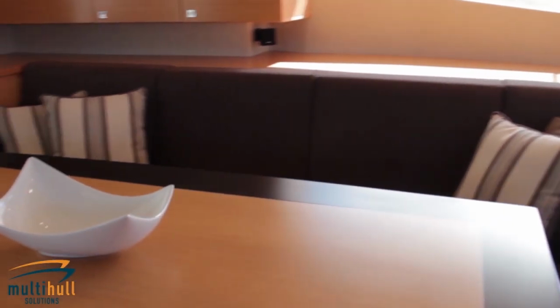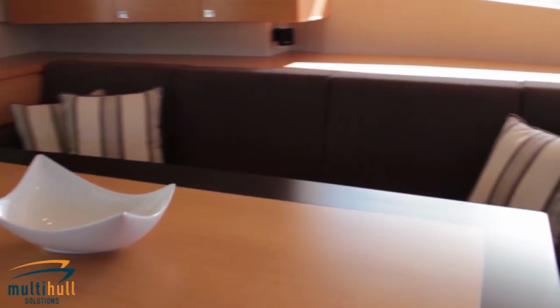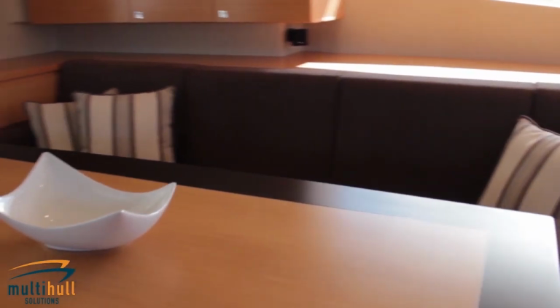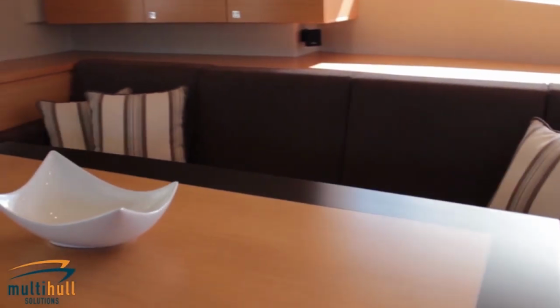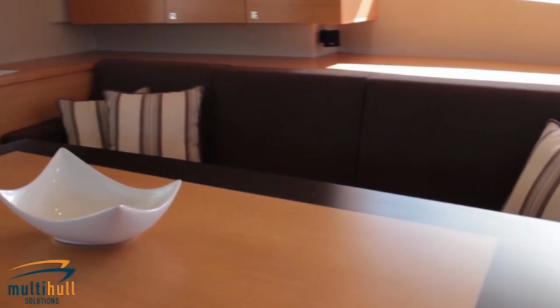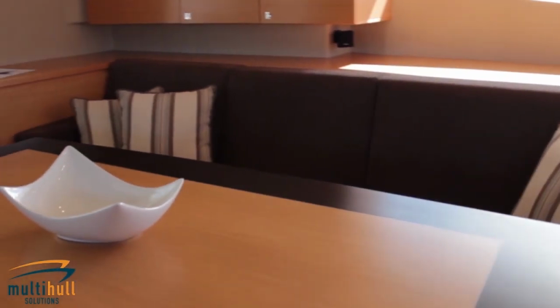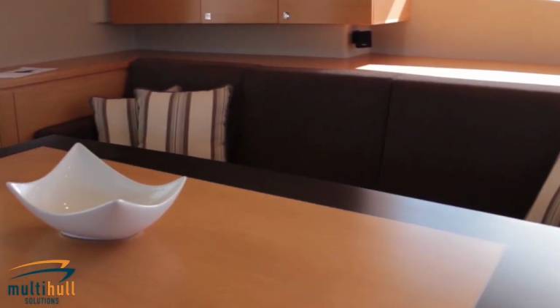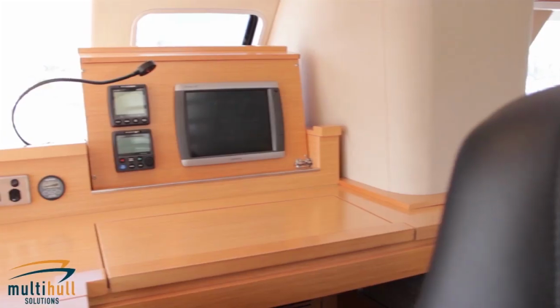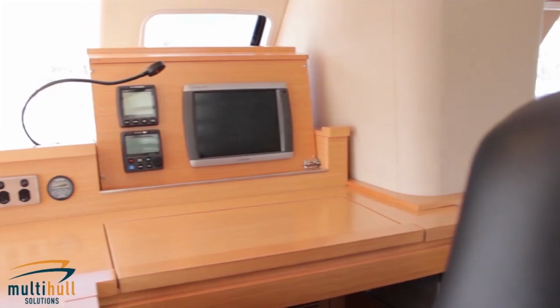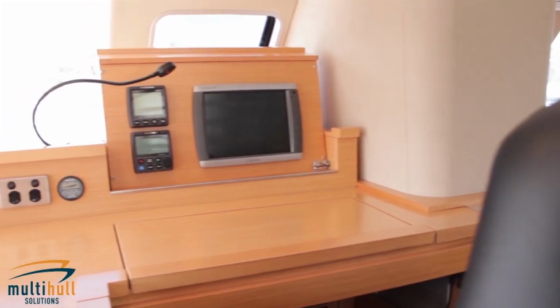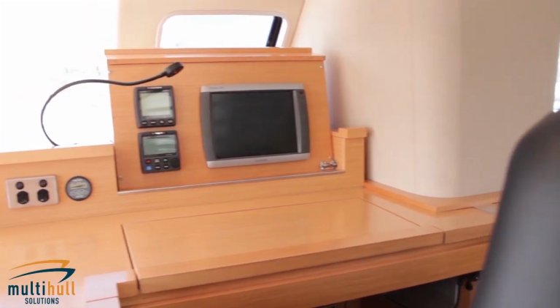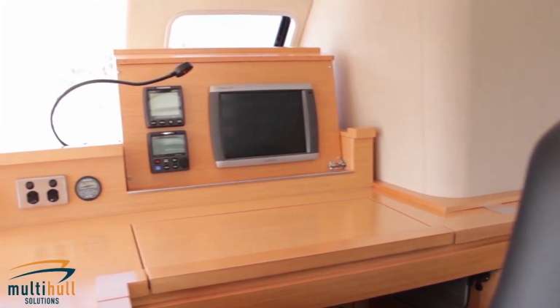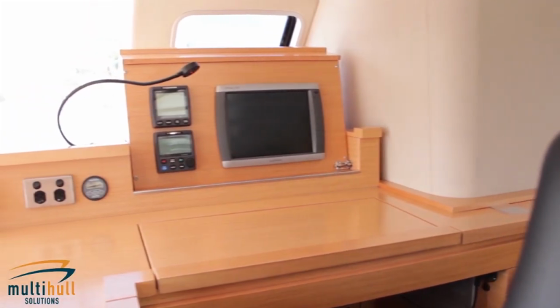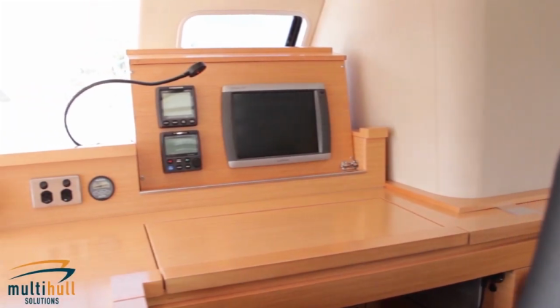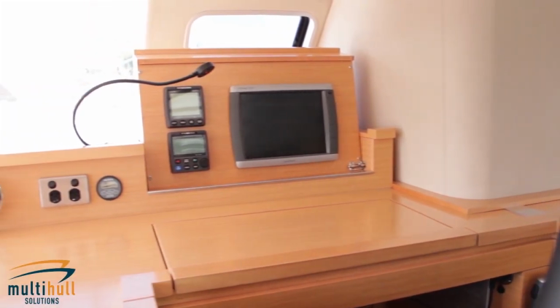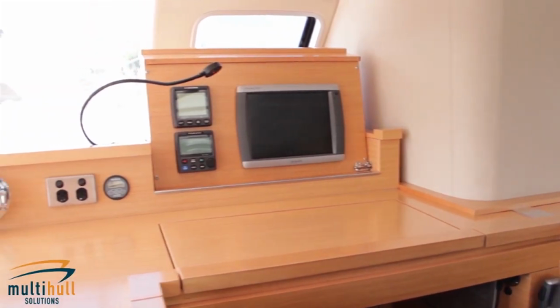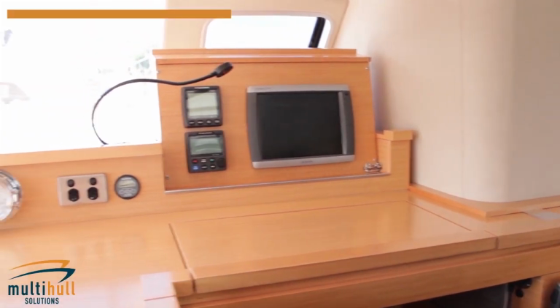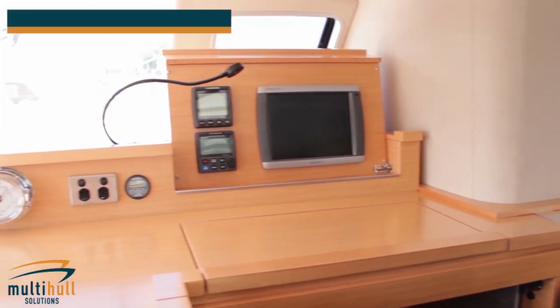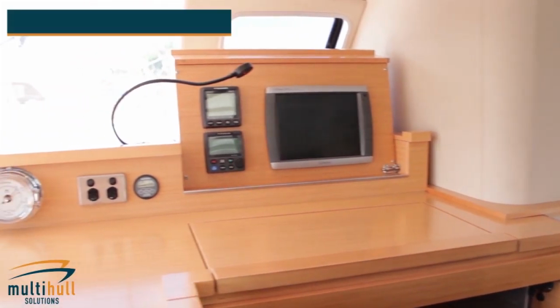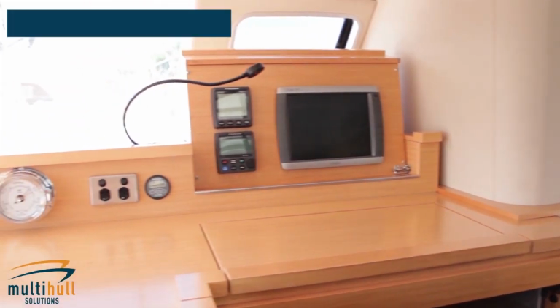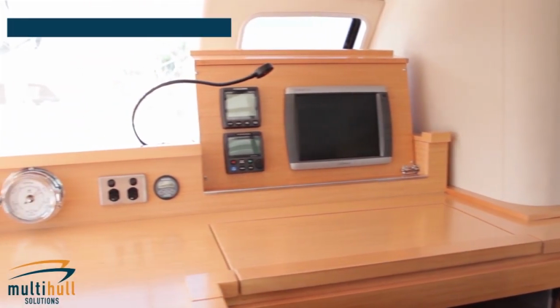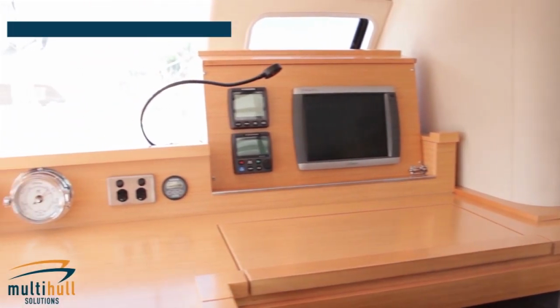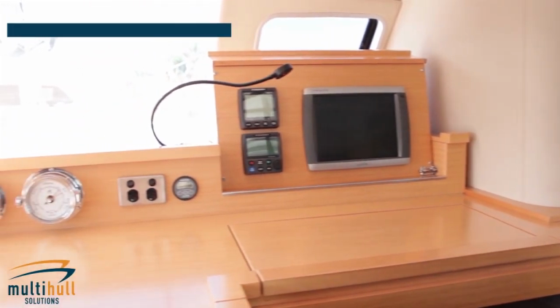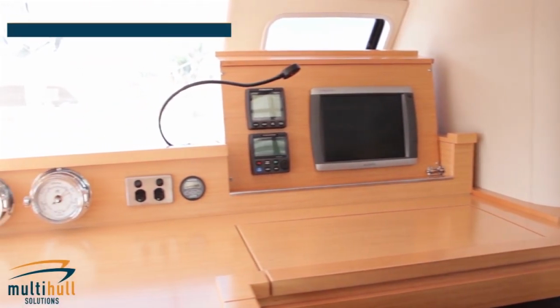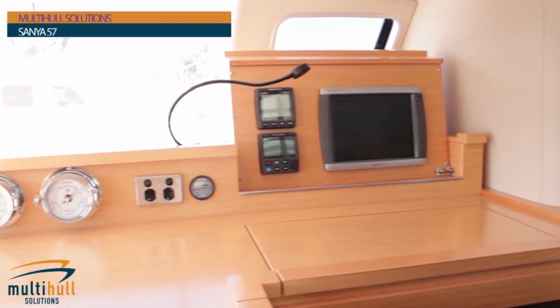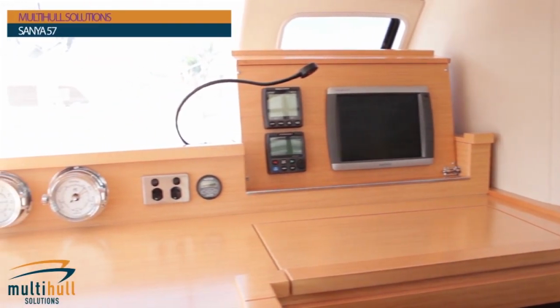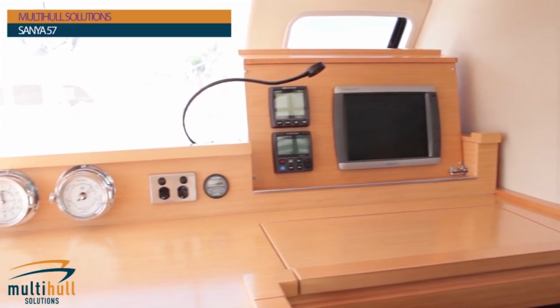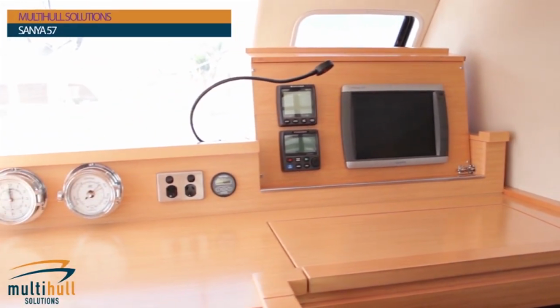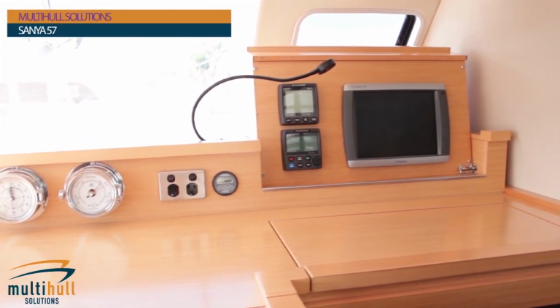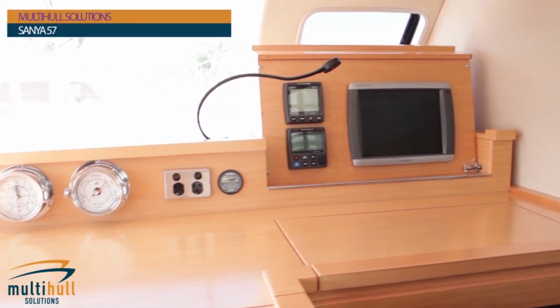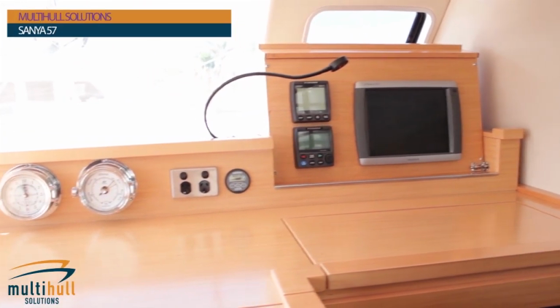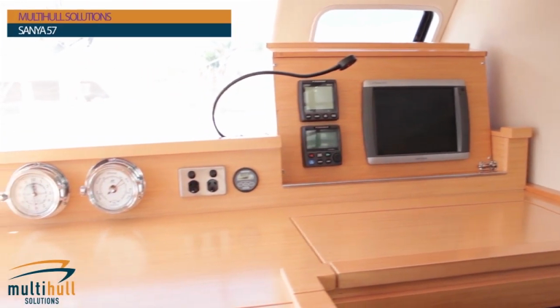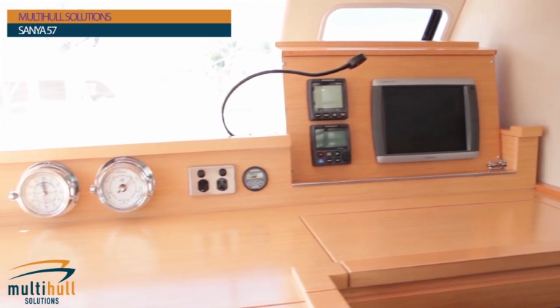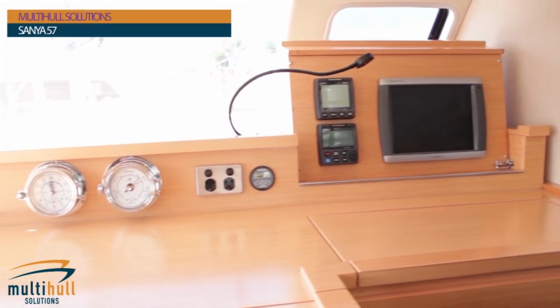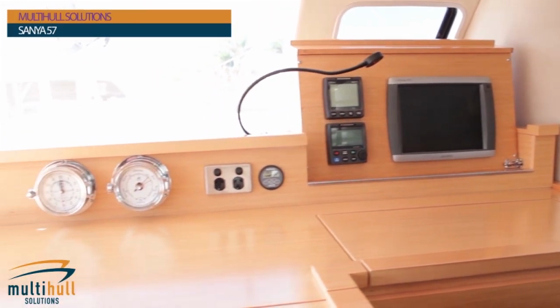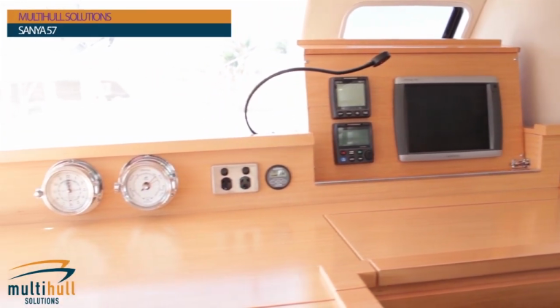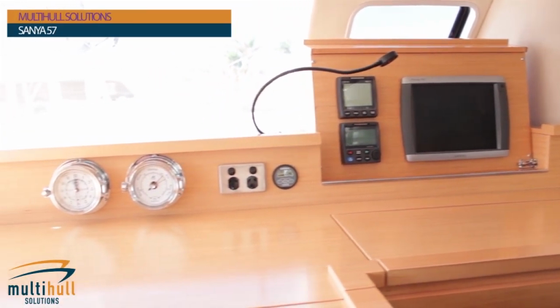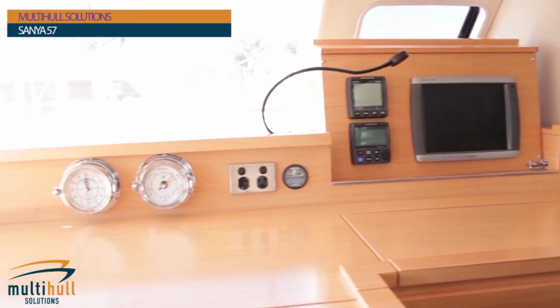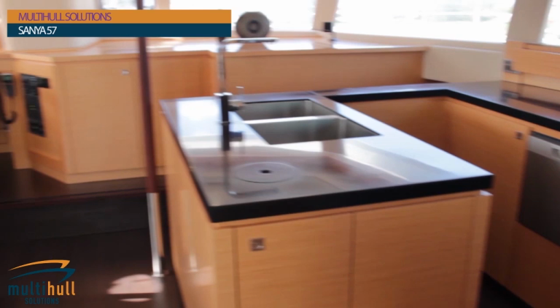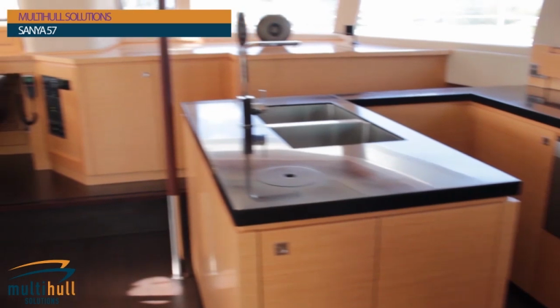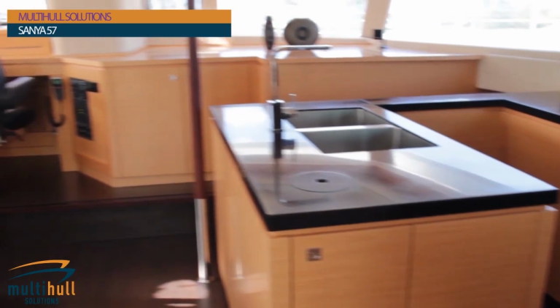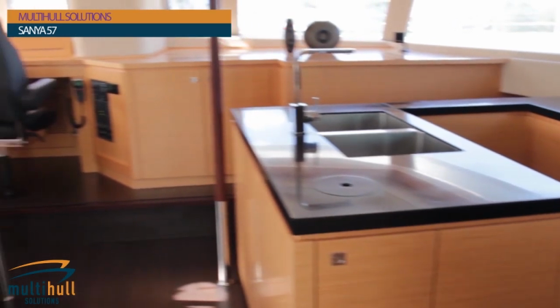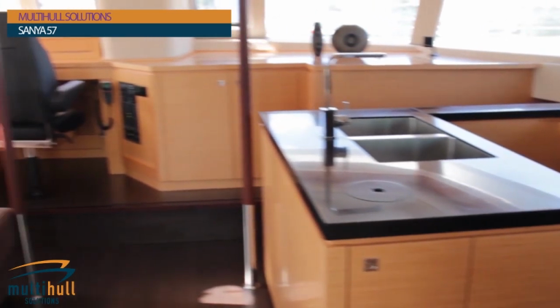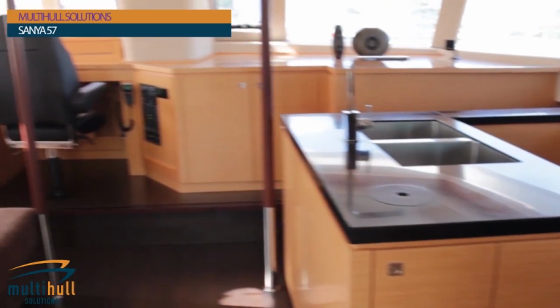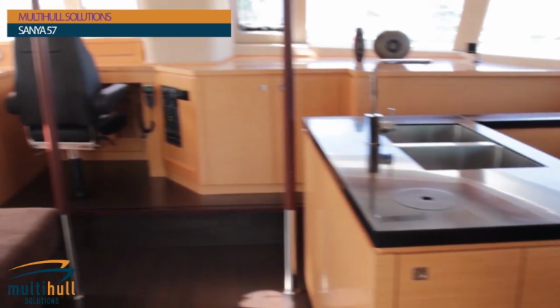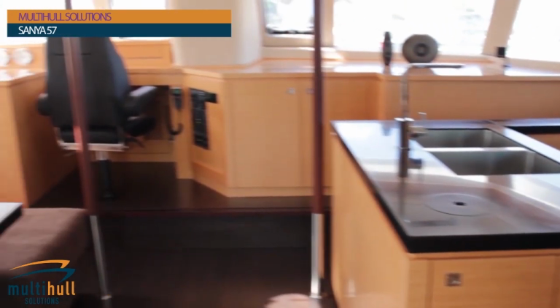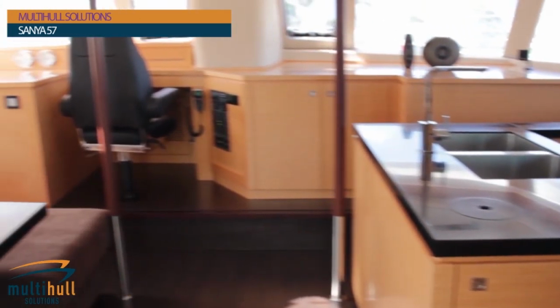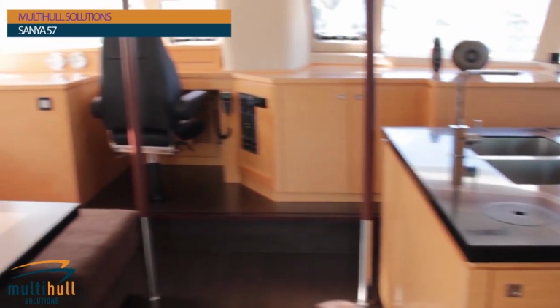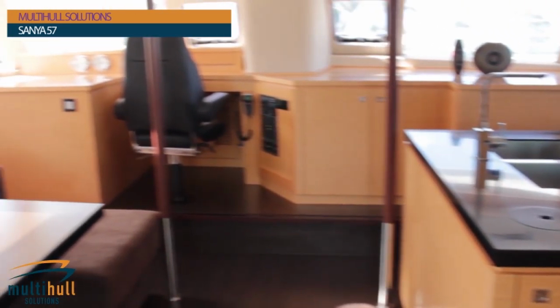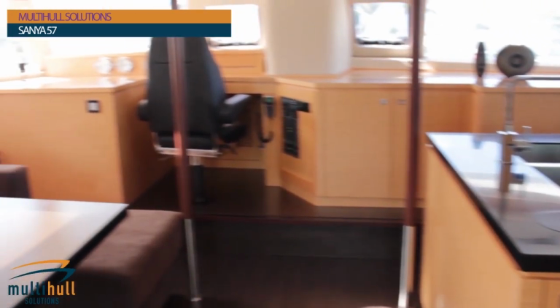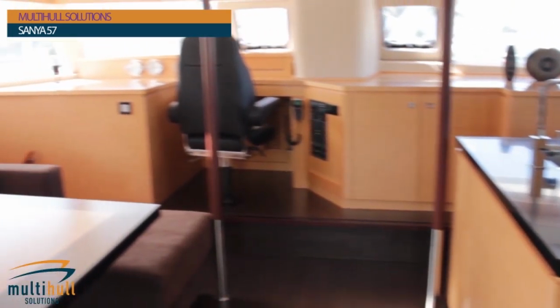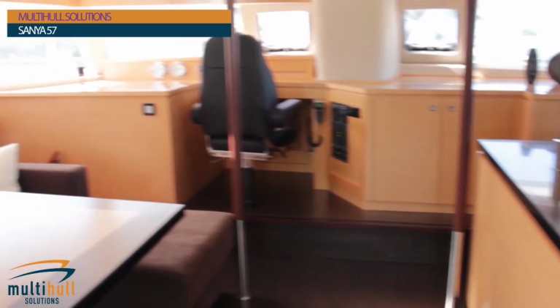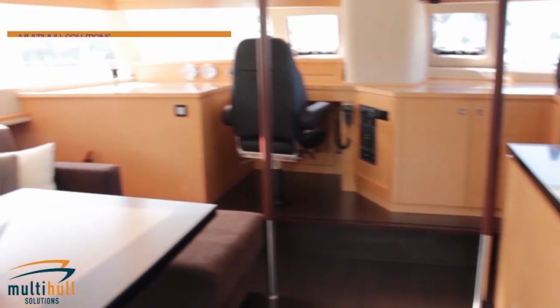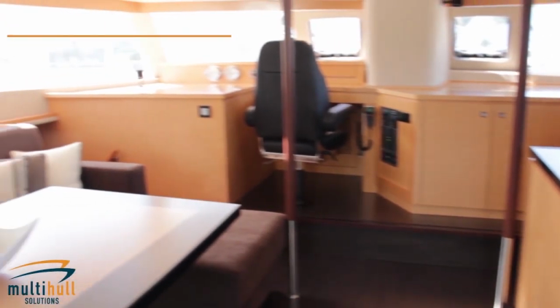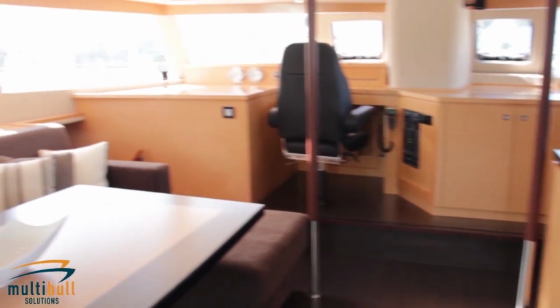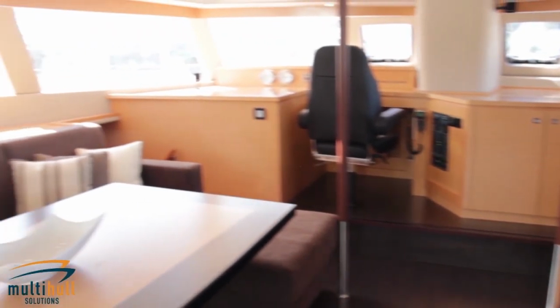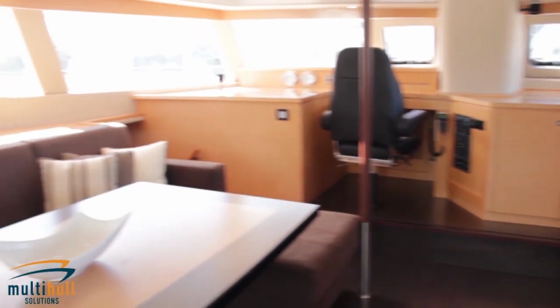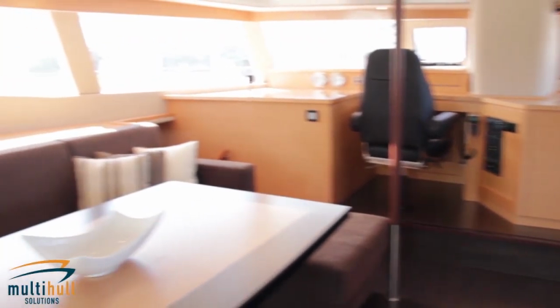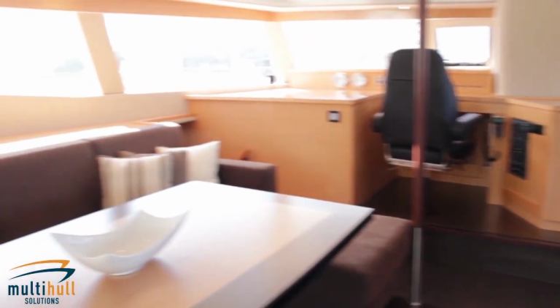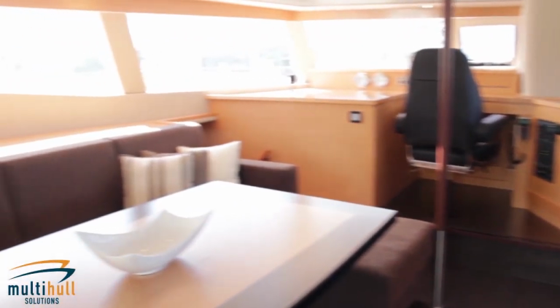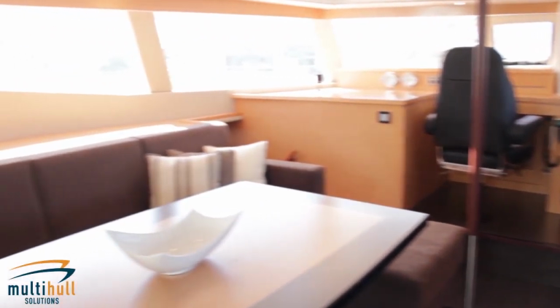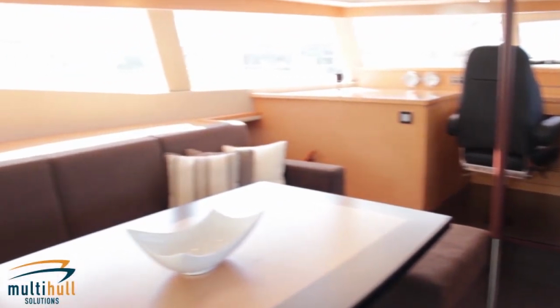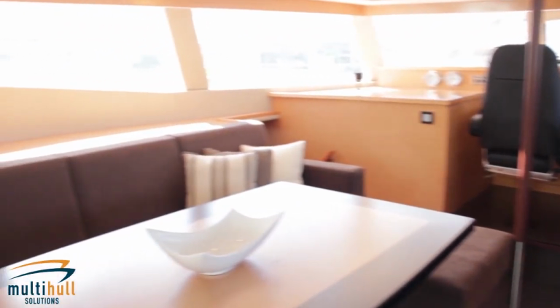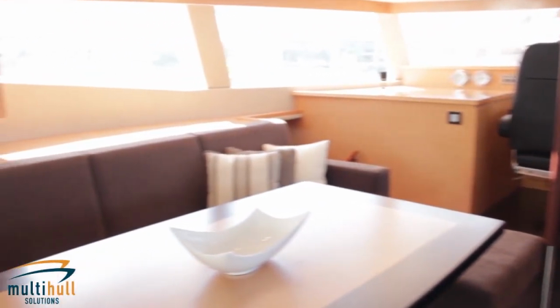At anchor or at sea, the outstanding panorama is a unique signature of the Sanya 57.